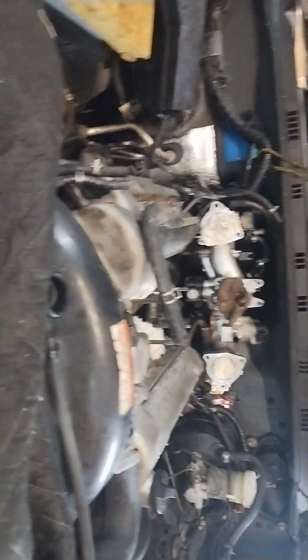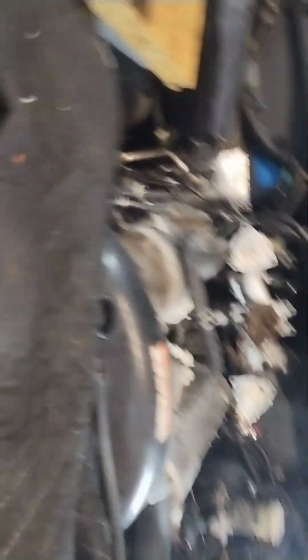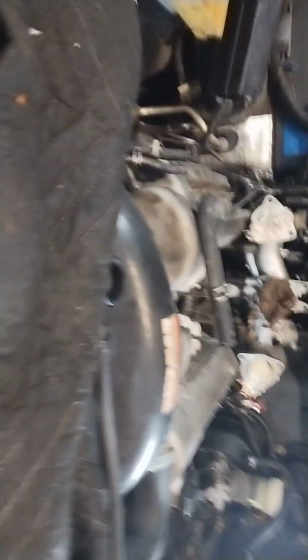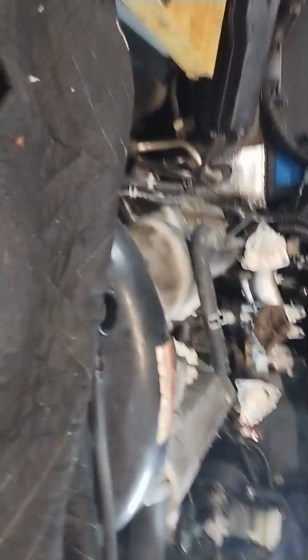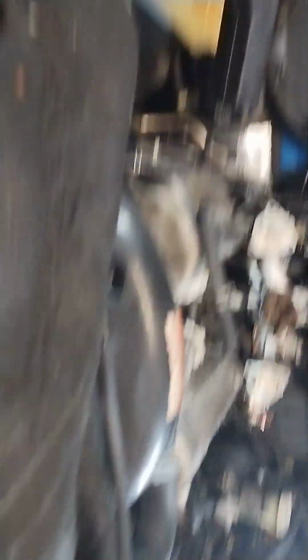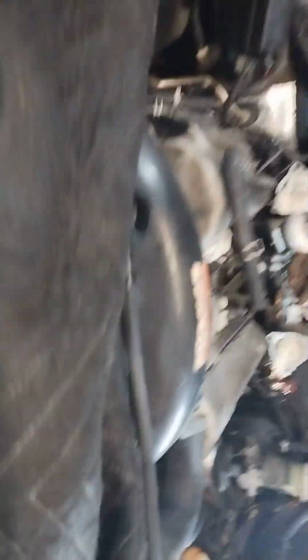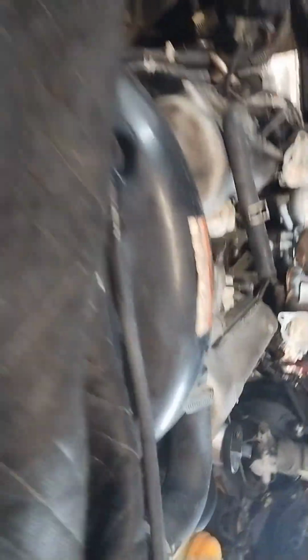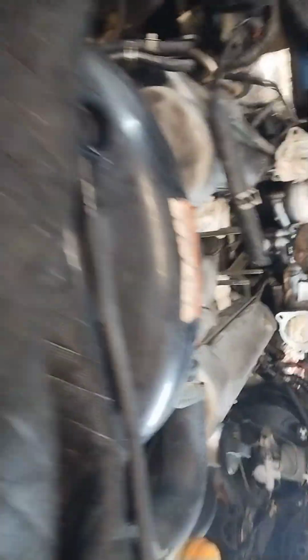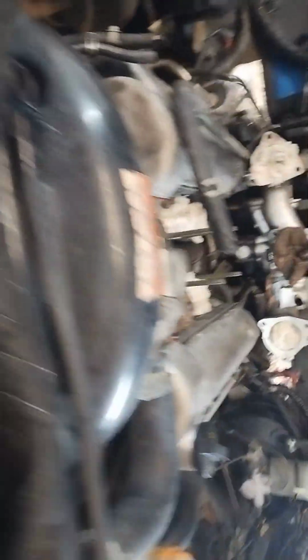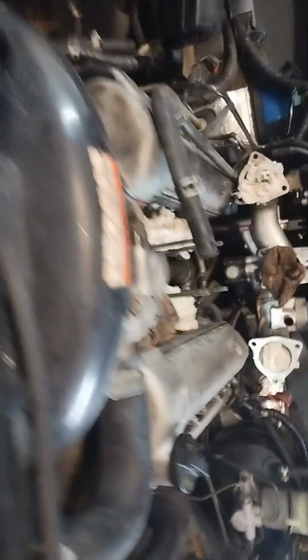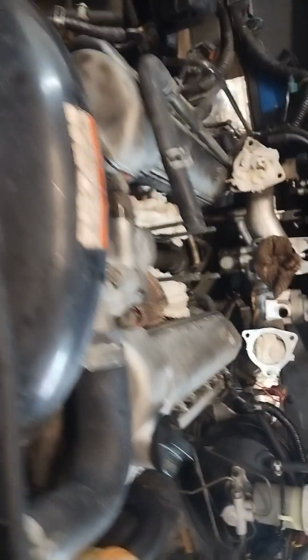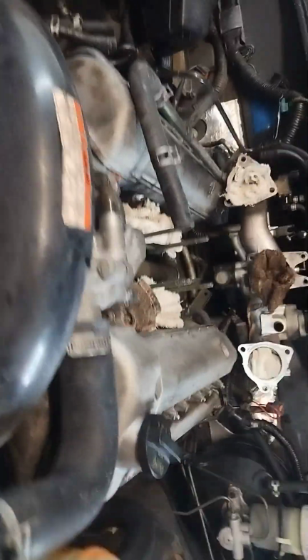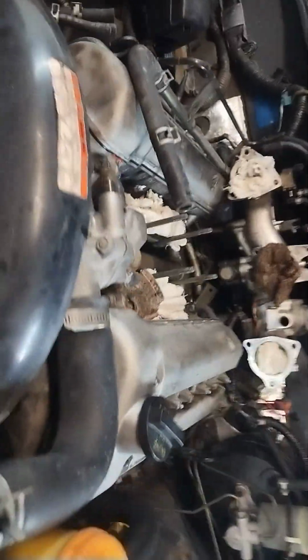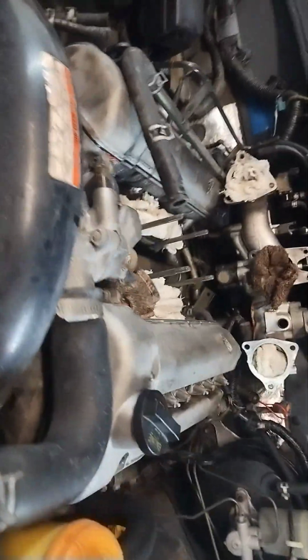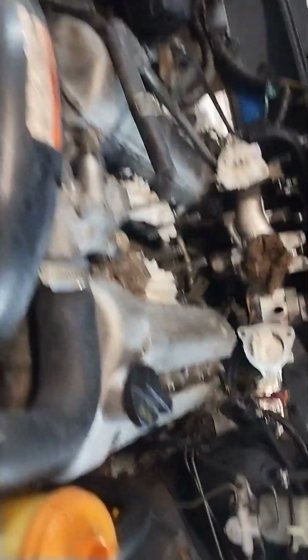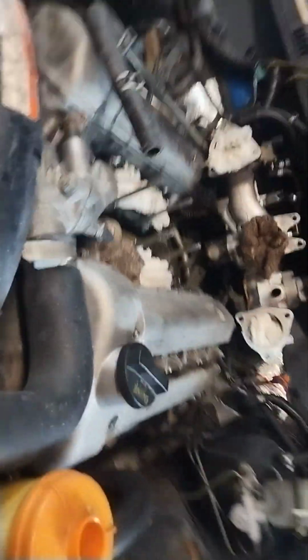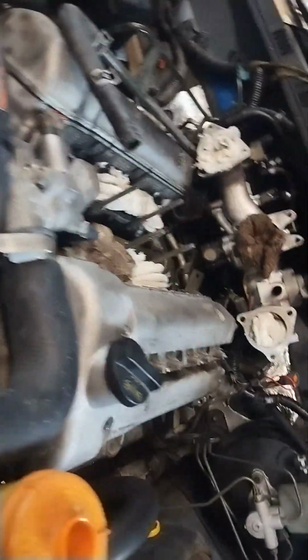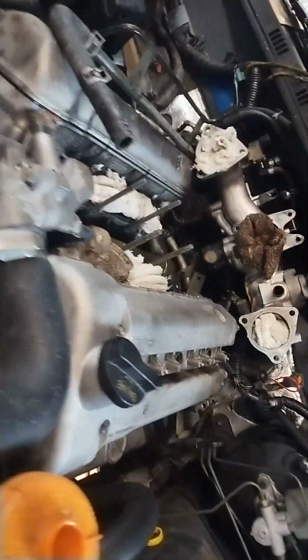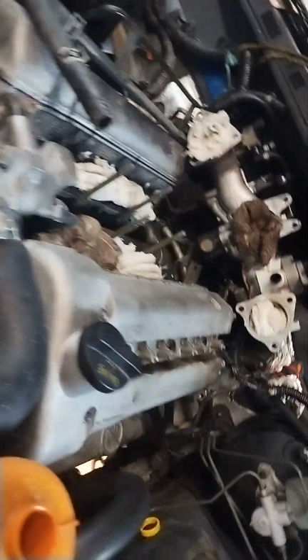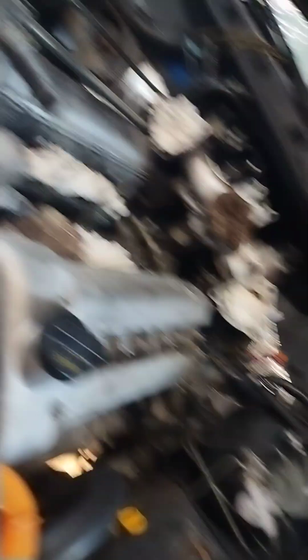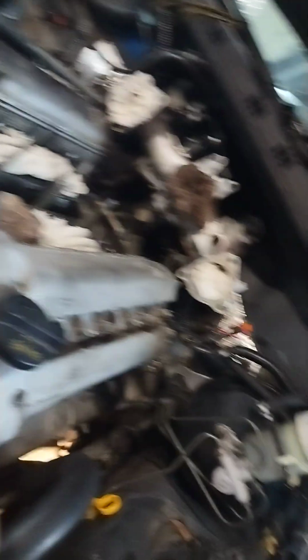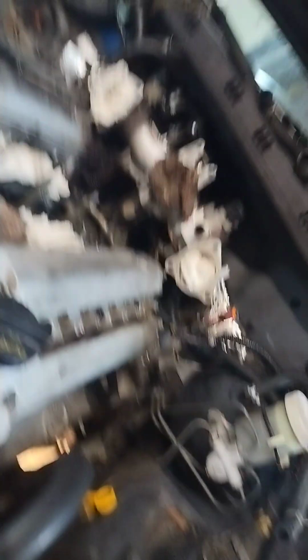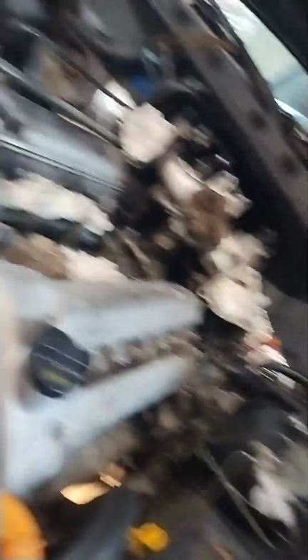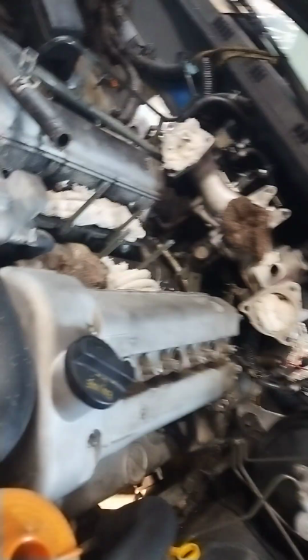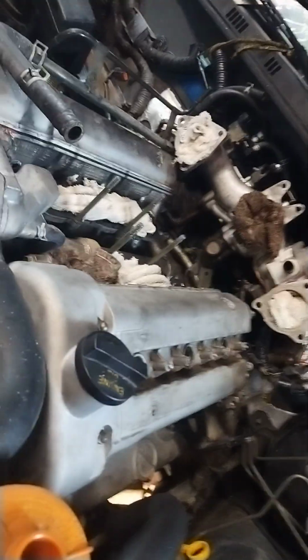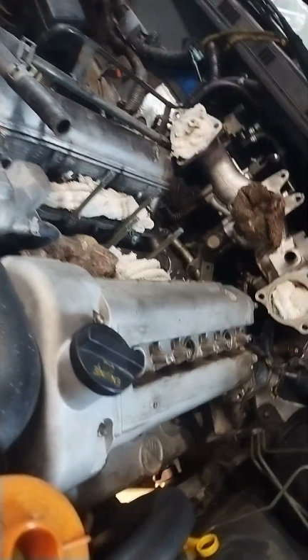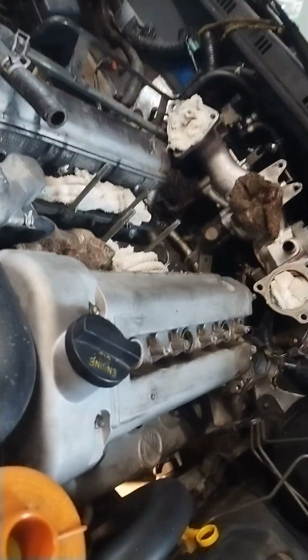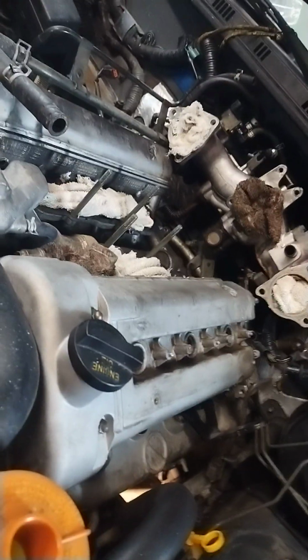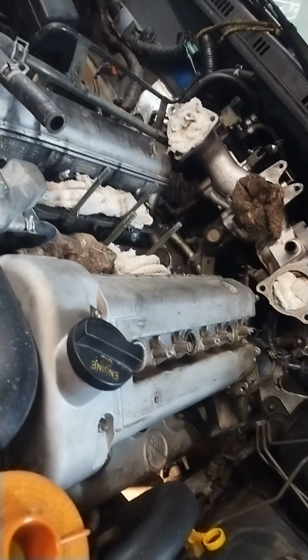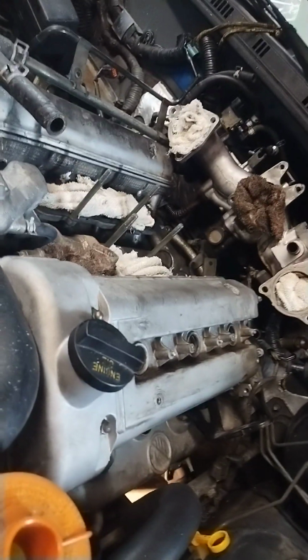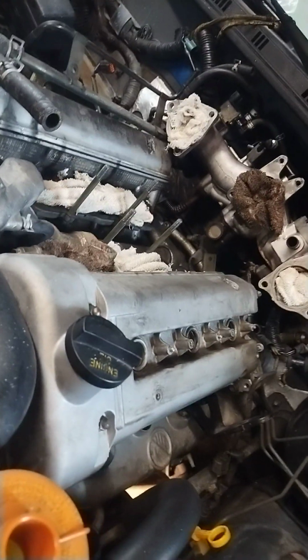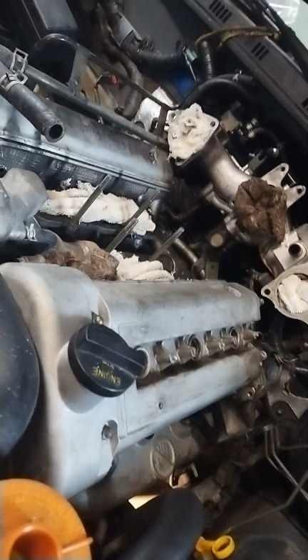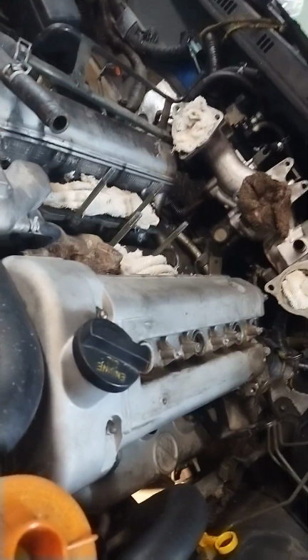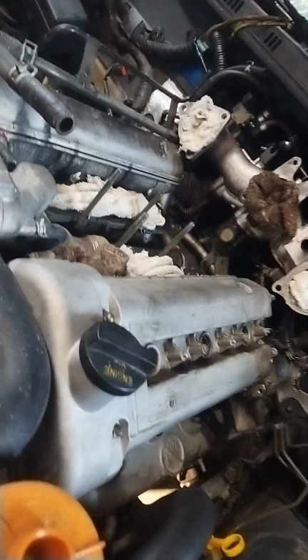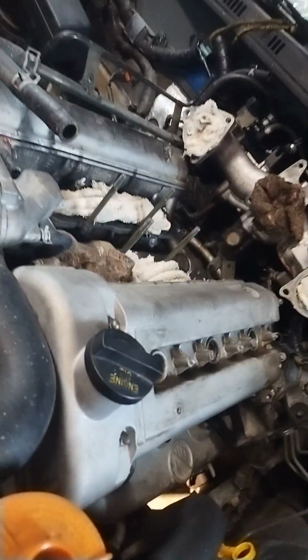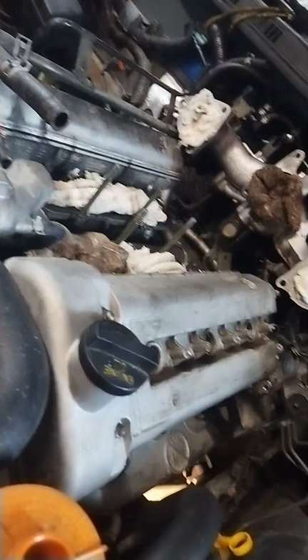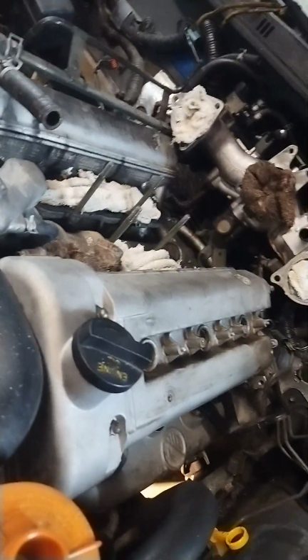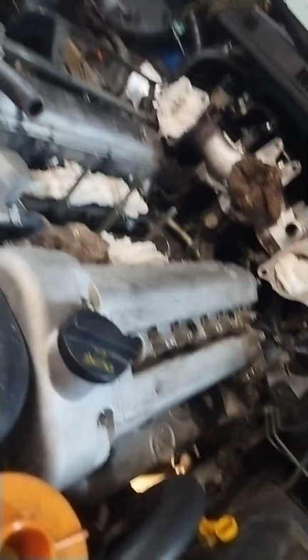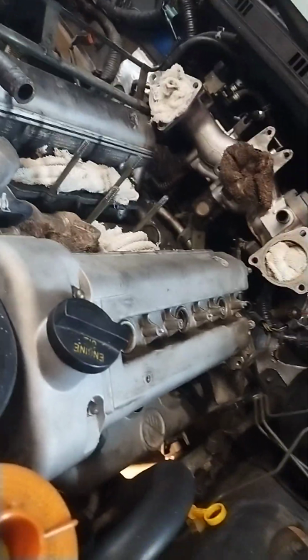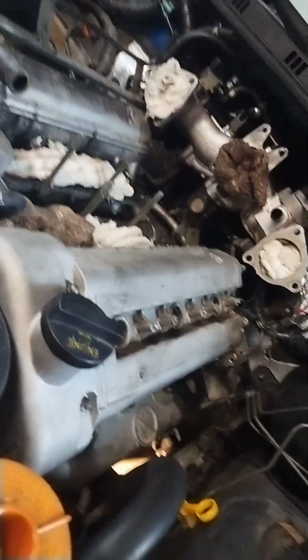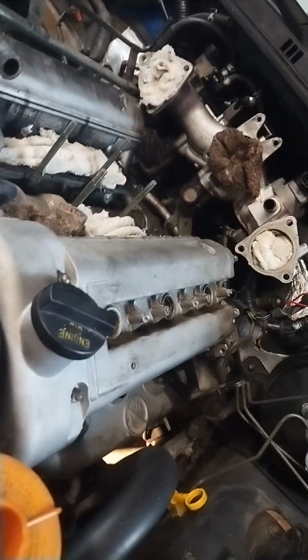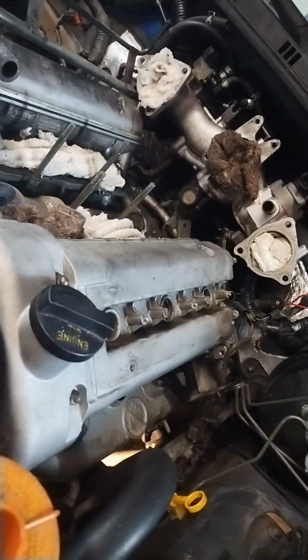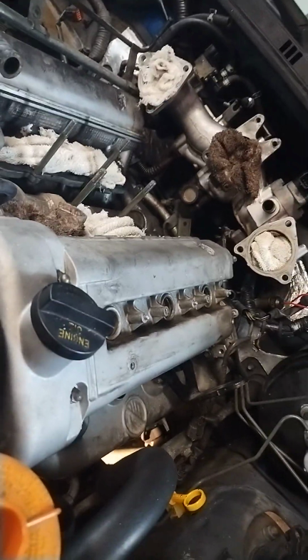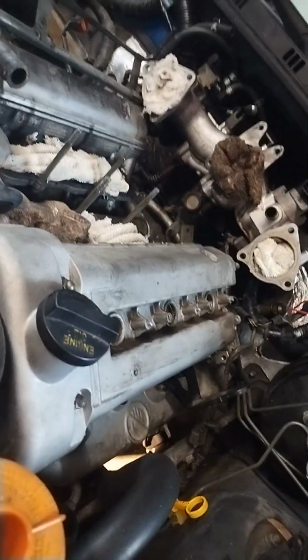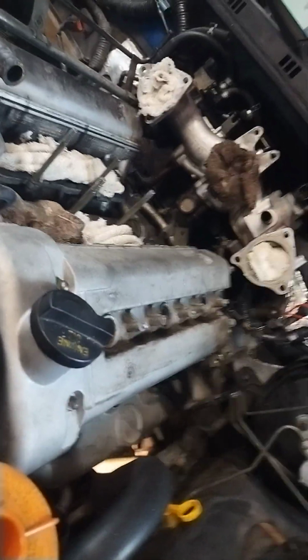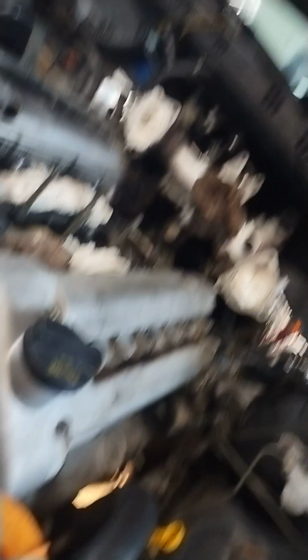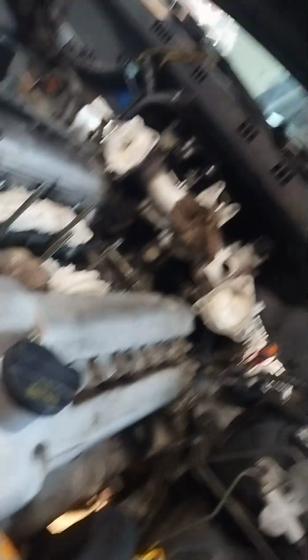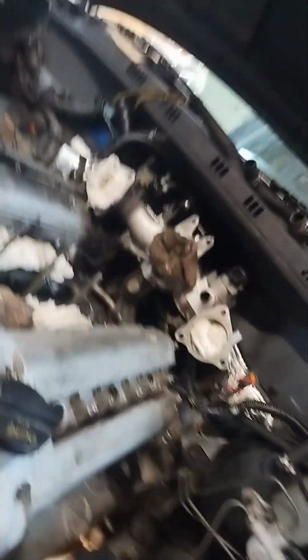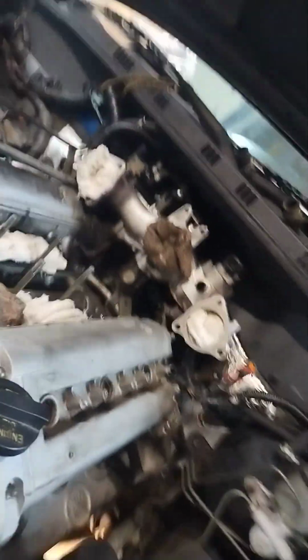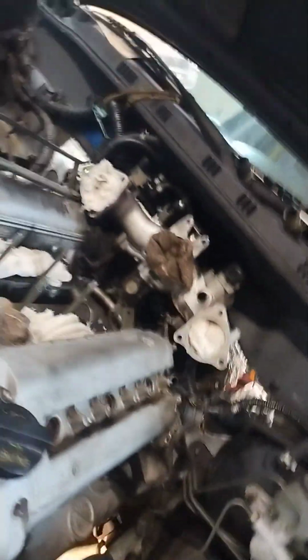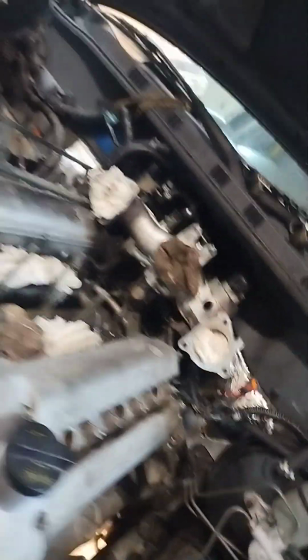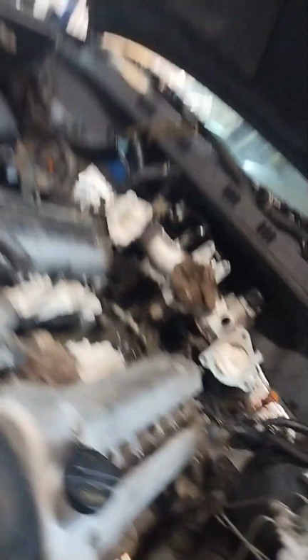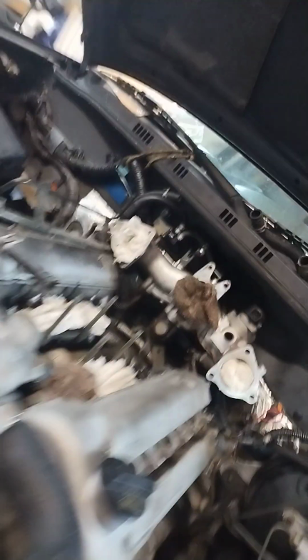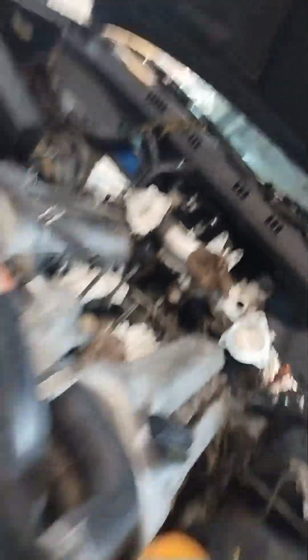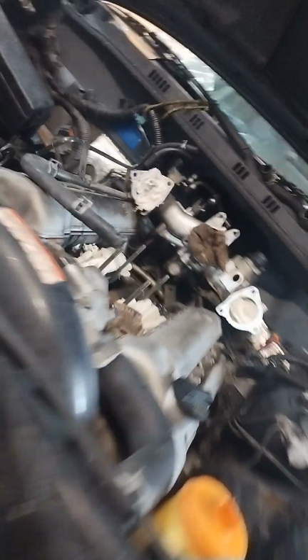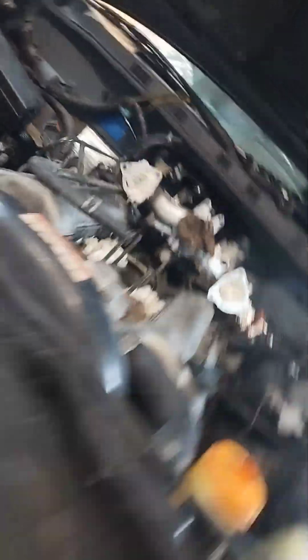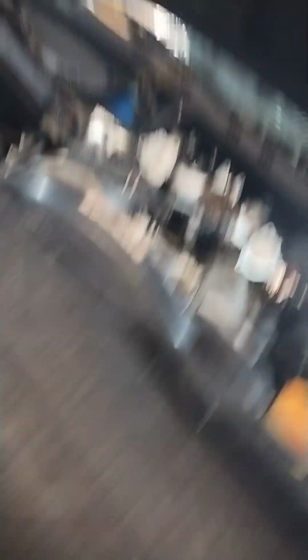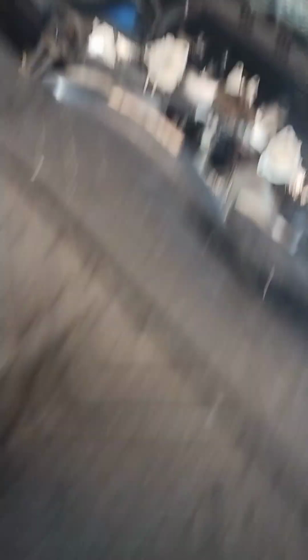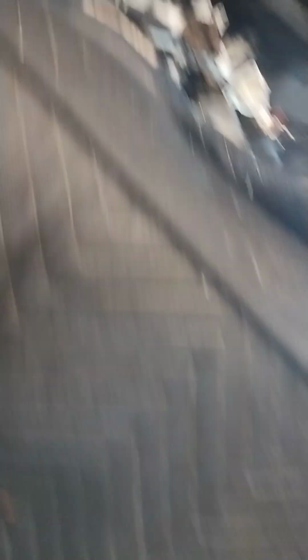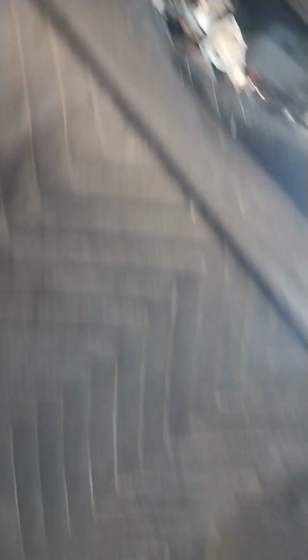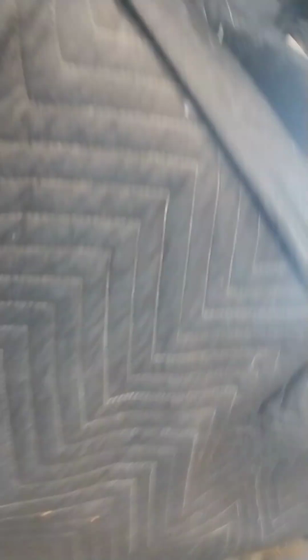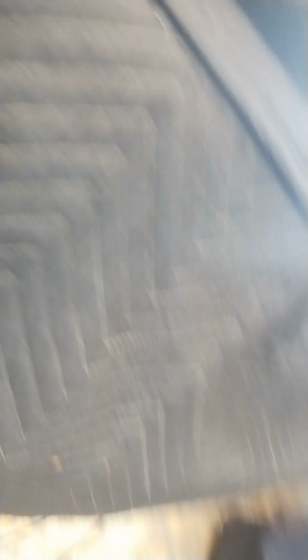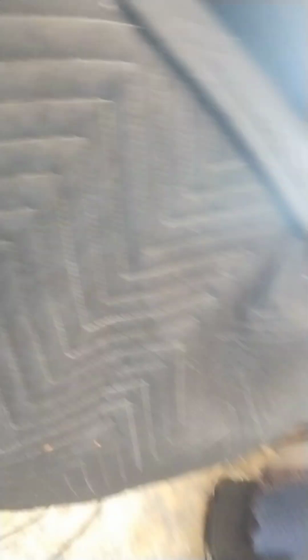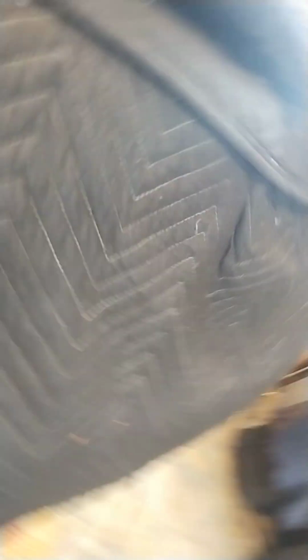I was putting the valve cover on today, and if it had another cylinder on it I would have thought I was putting the valve cover on my Gixxer.